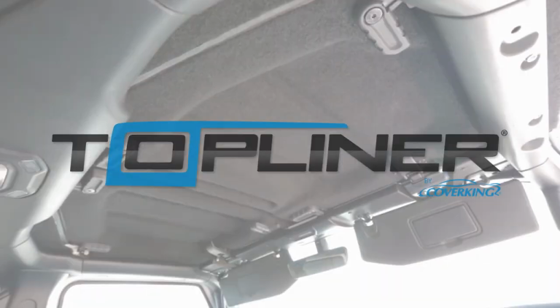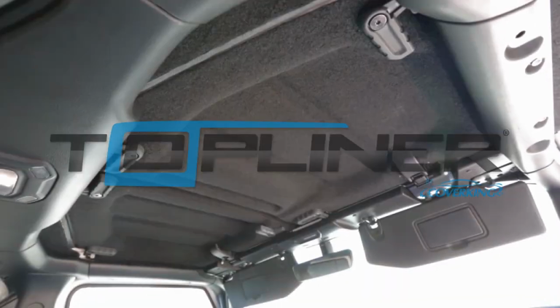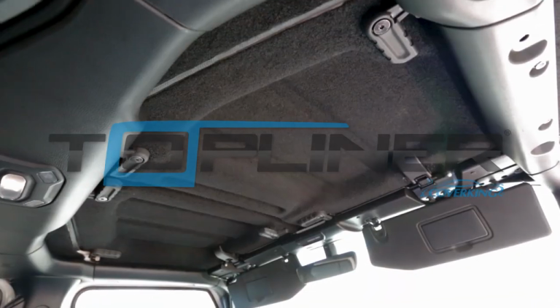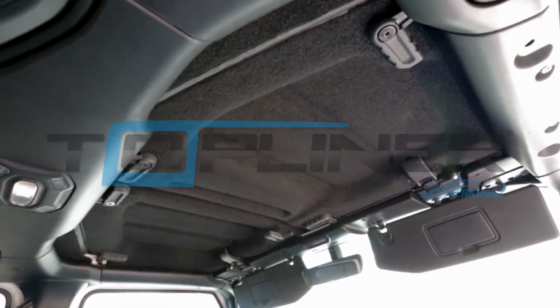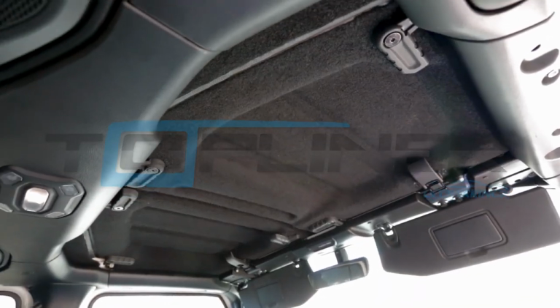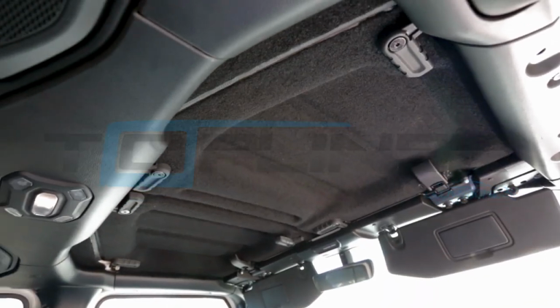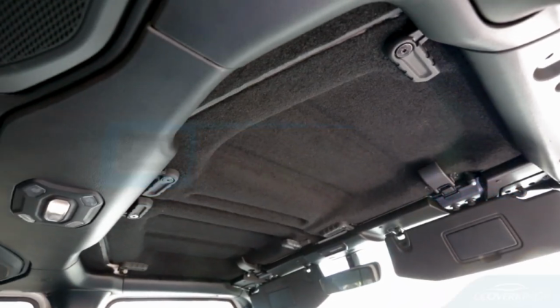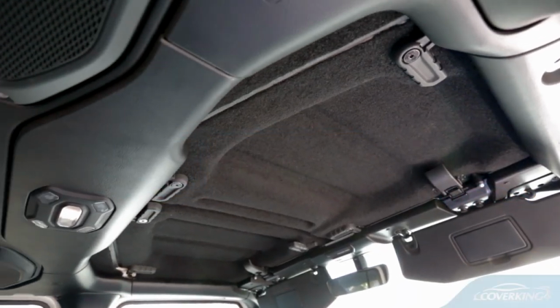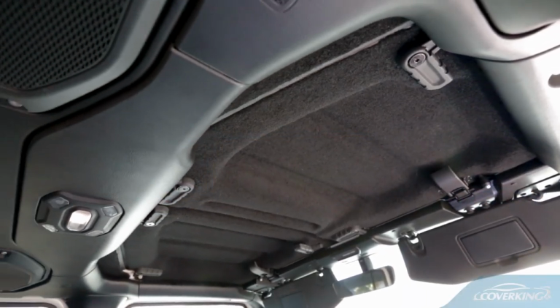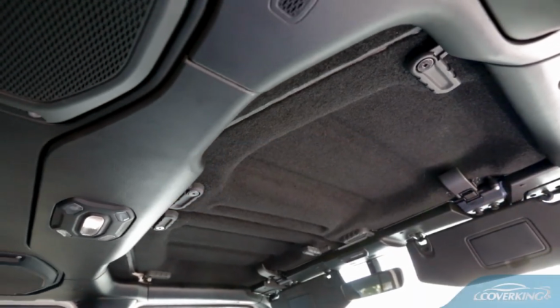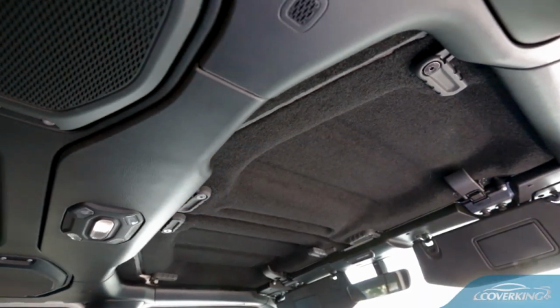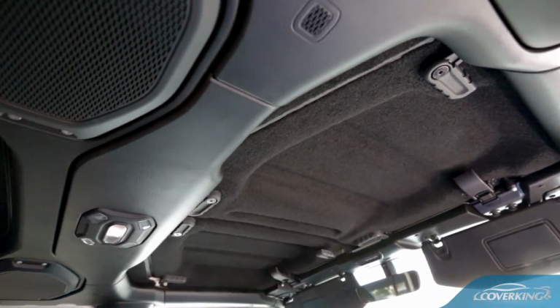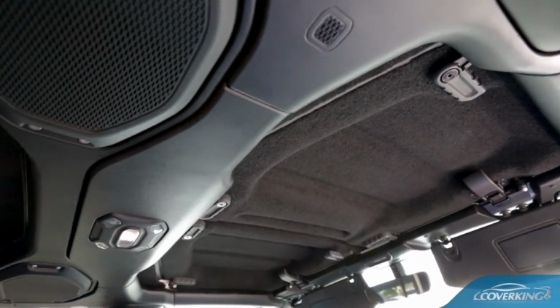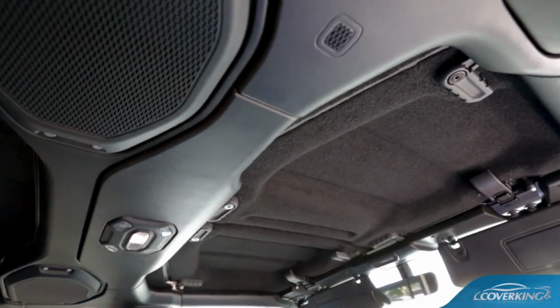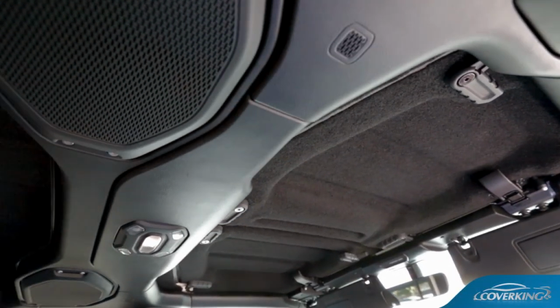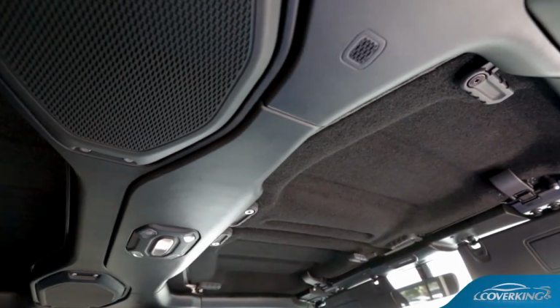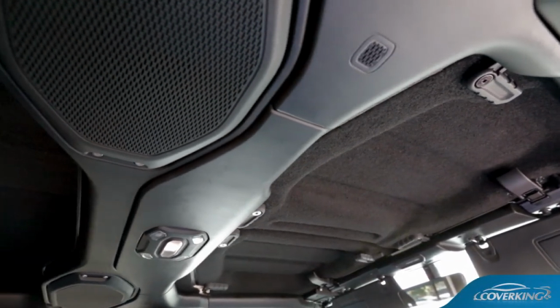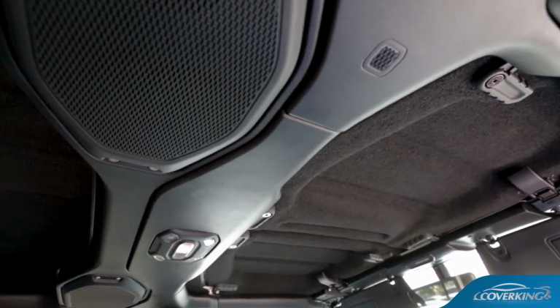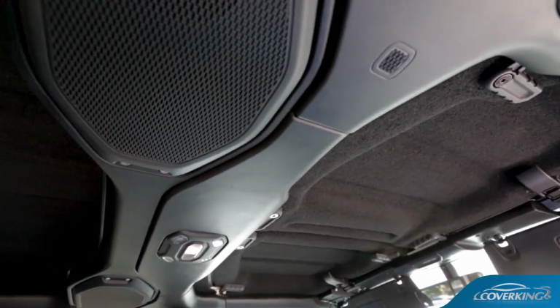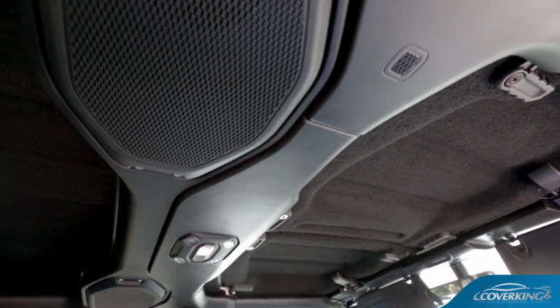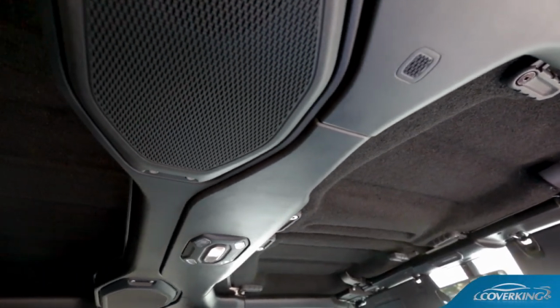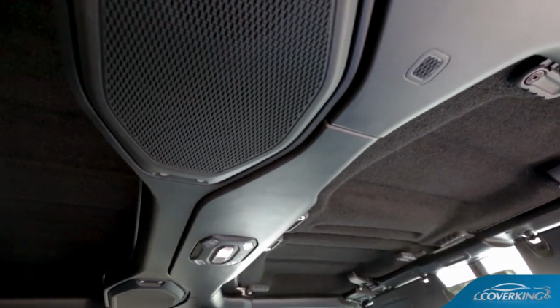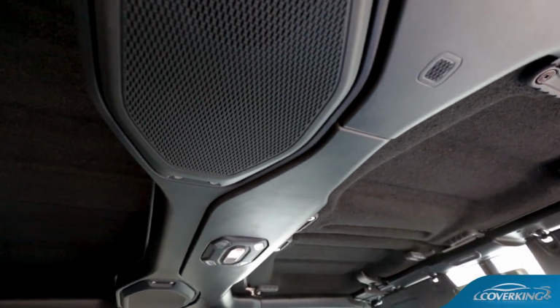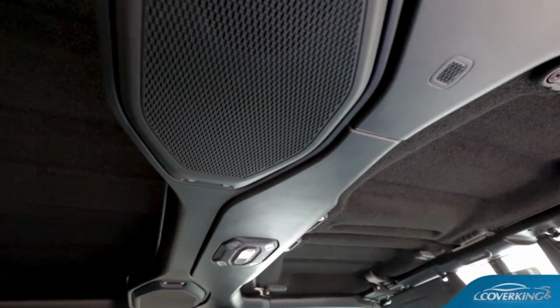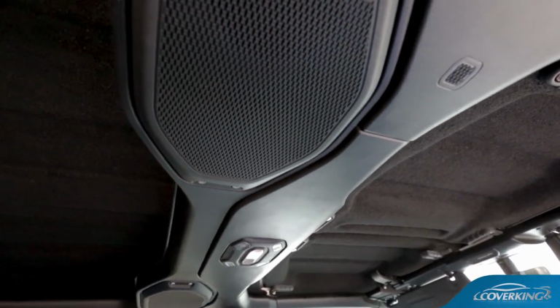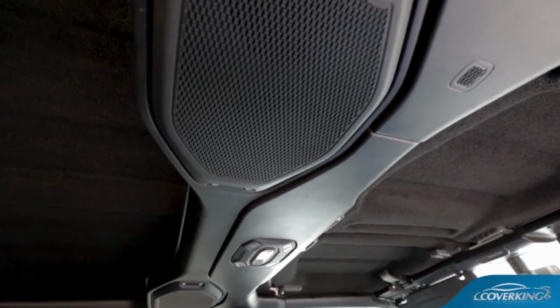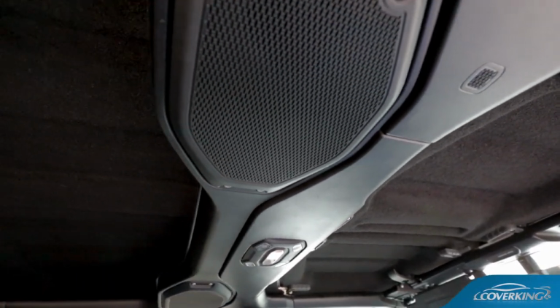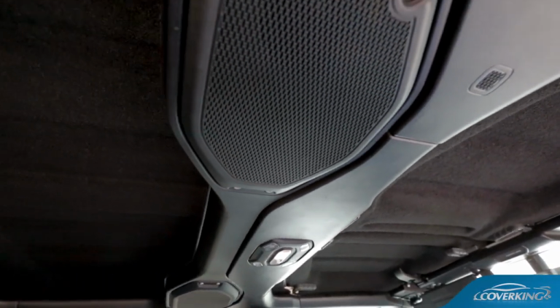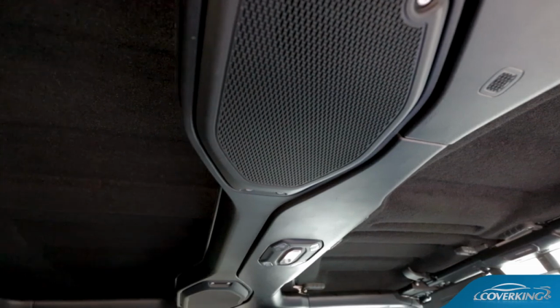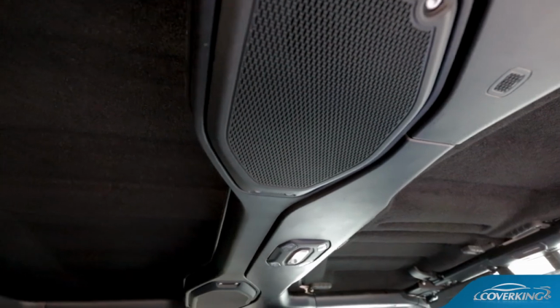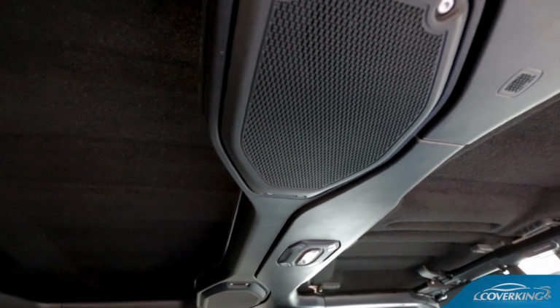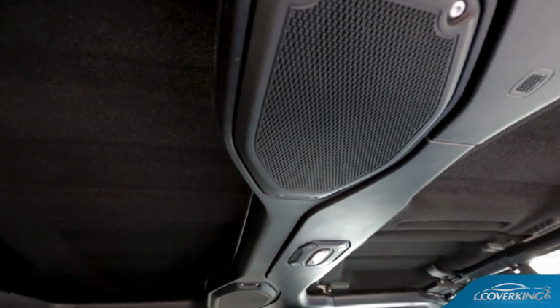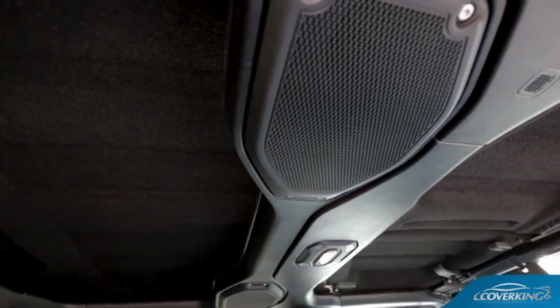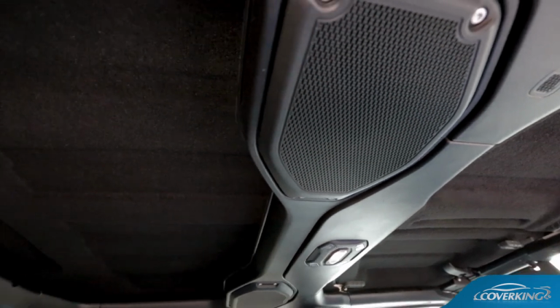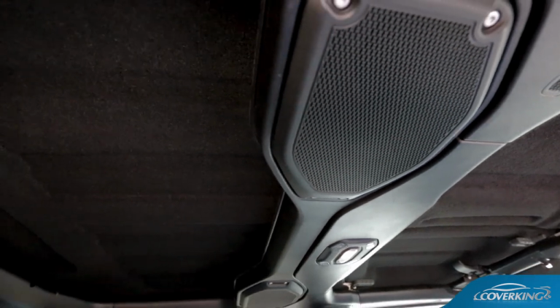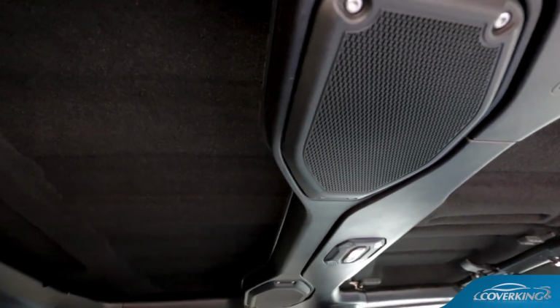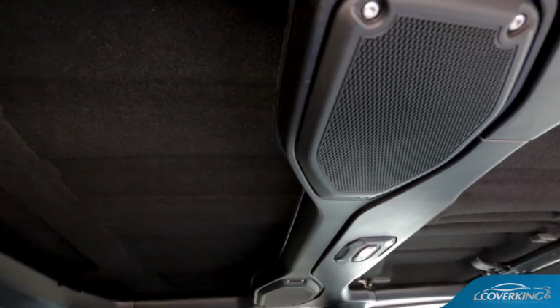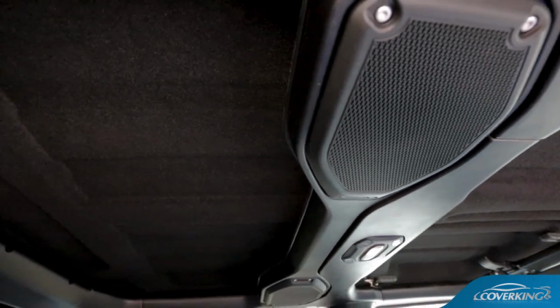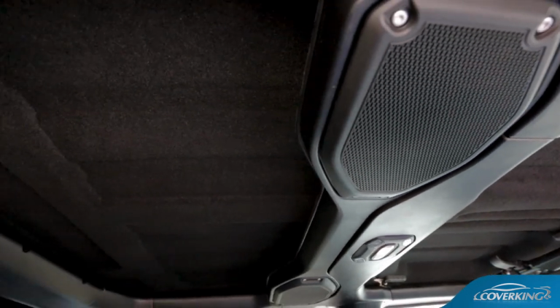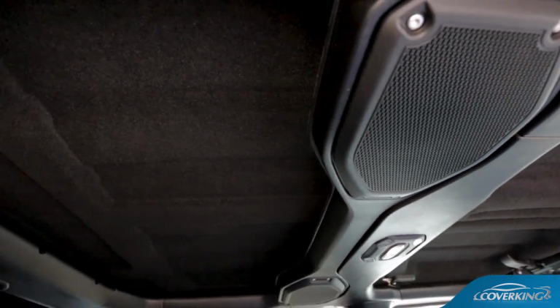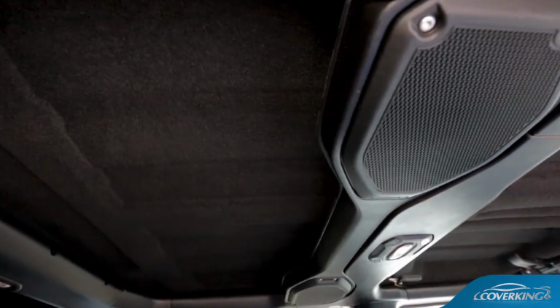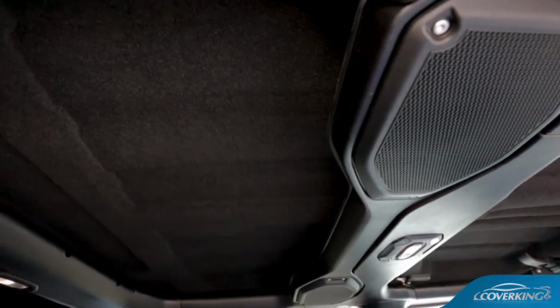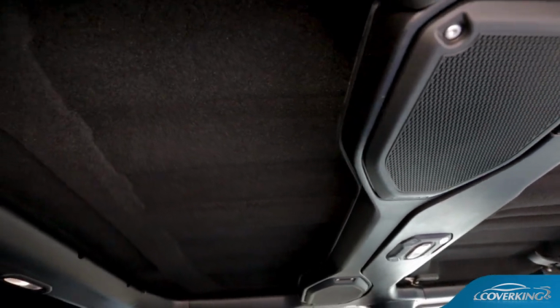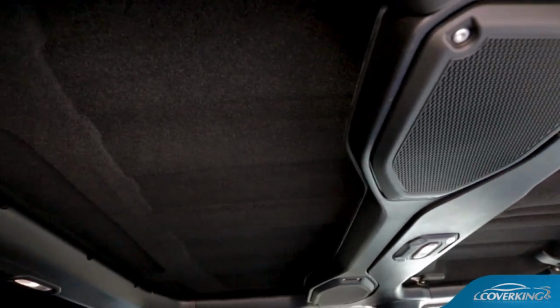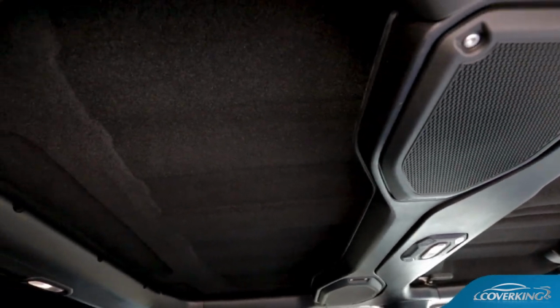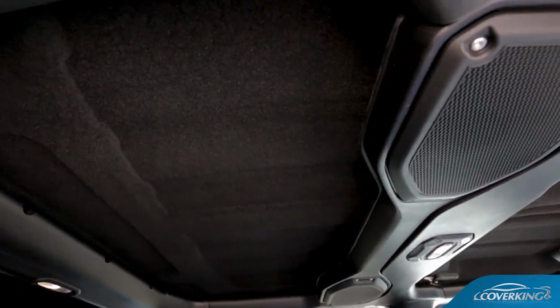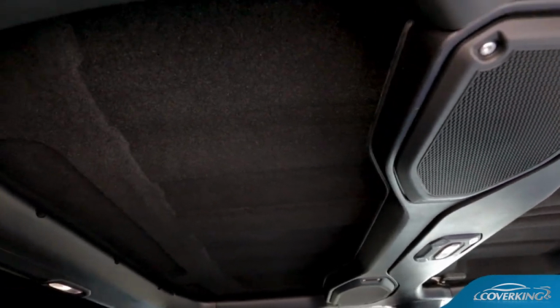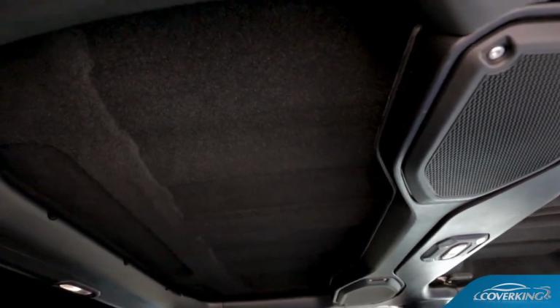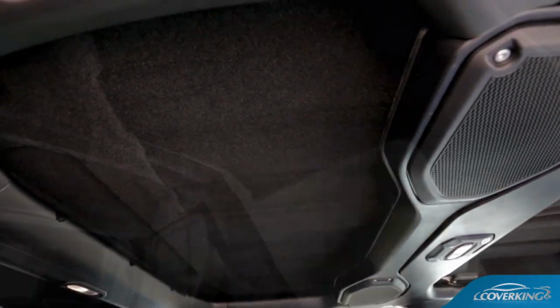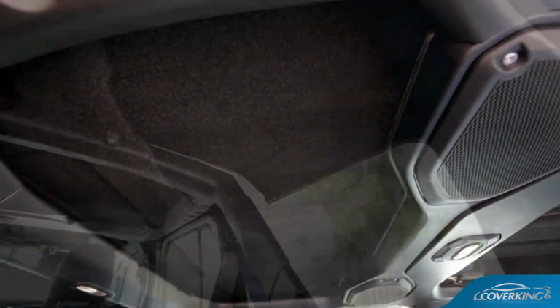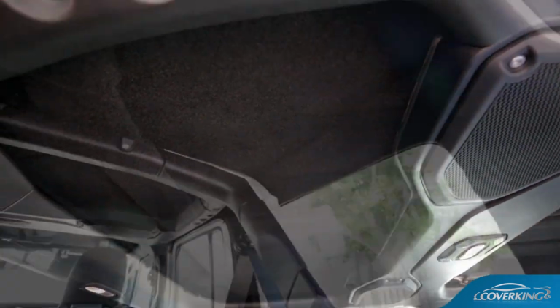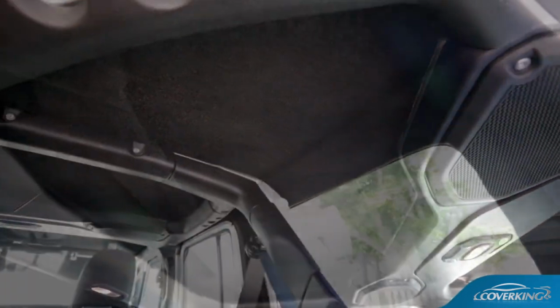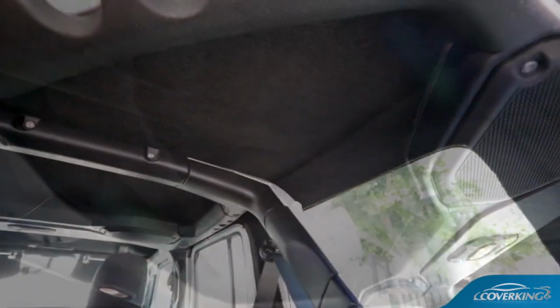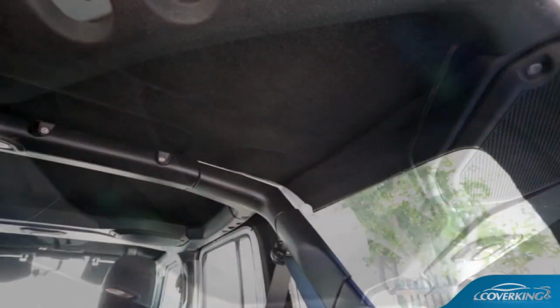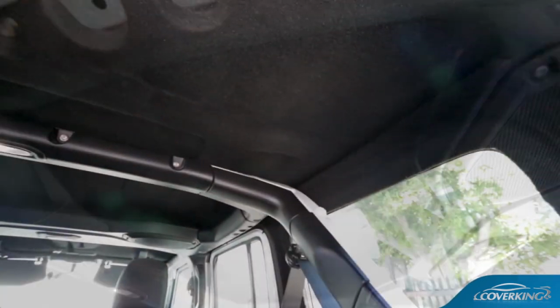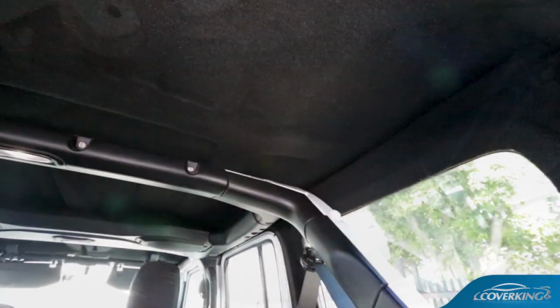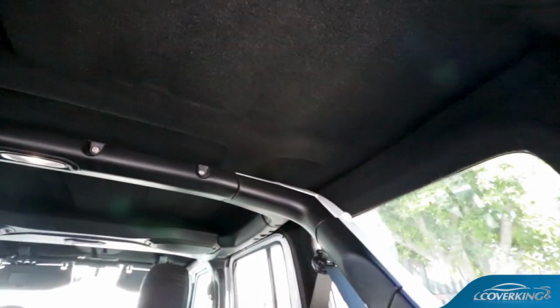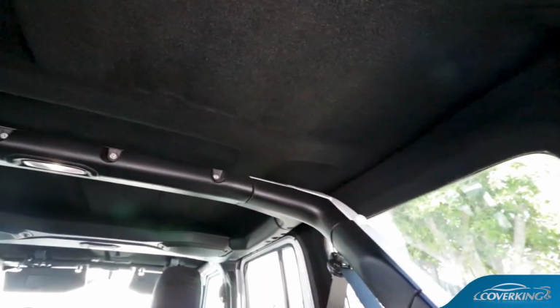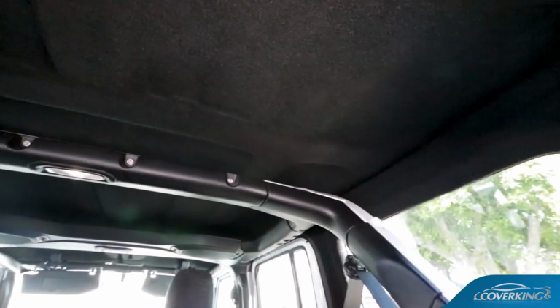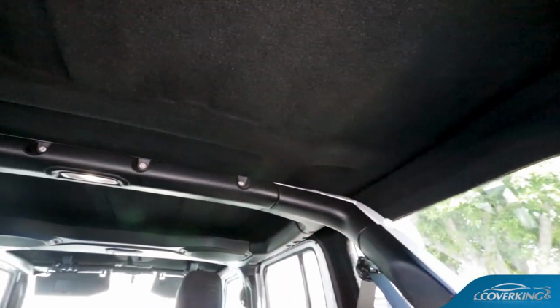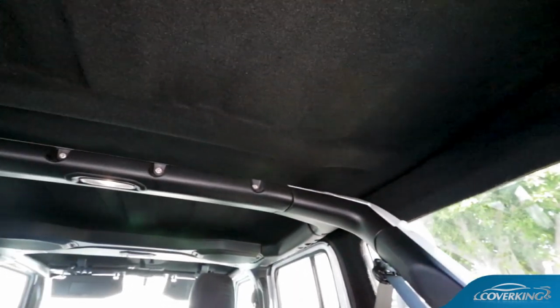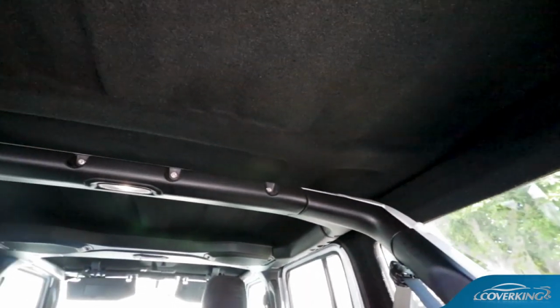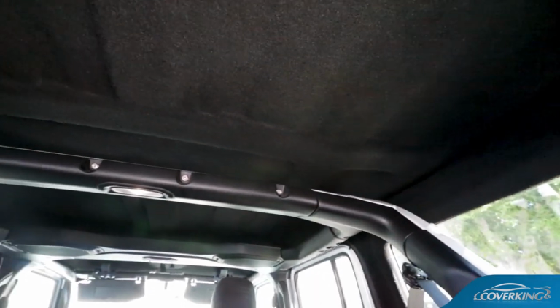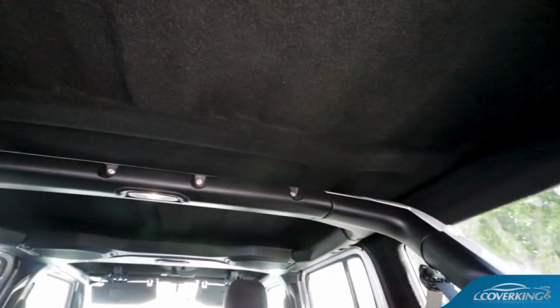Upgrade your Jeep interior with Coverking's Top Liner for a more finished look, improved acoustics, and reduced road and wind noise.